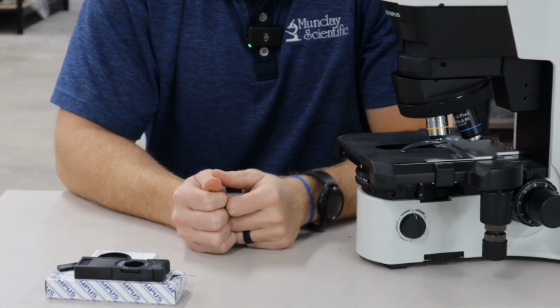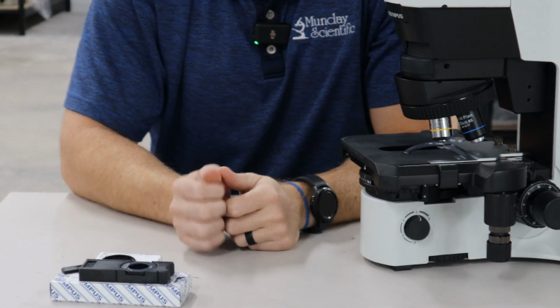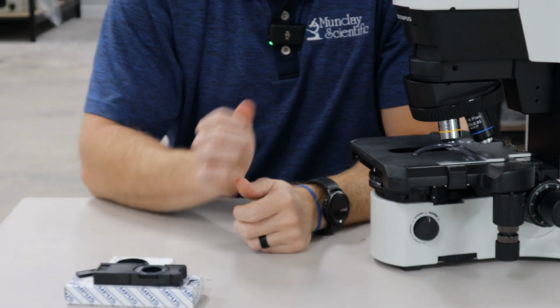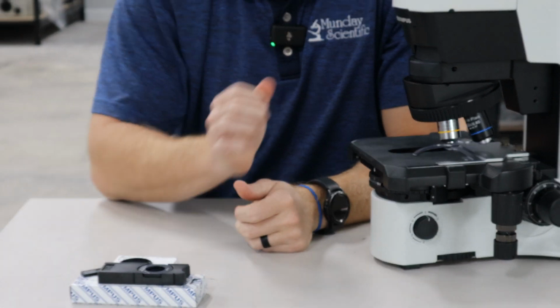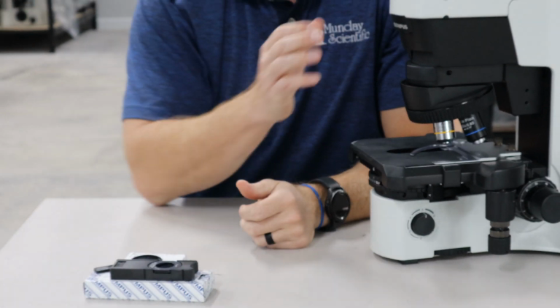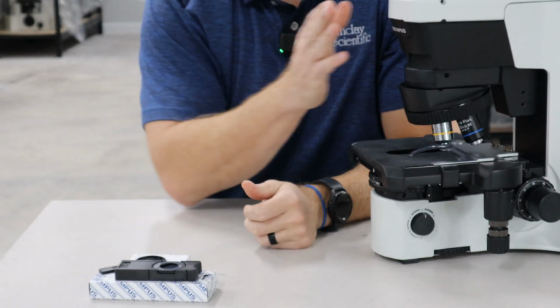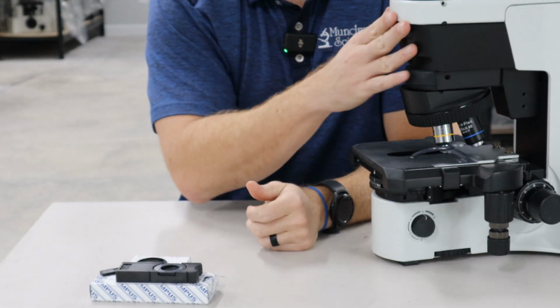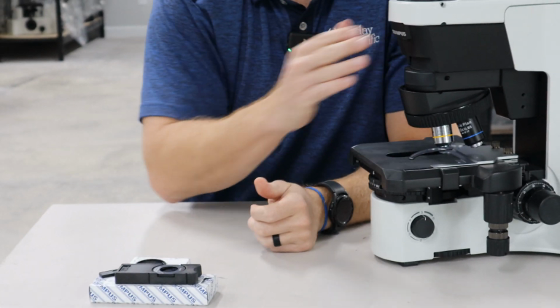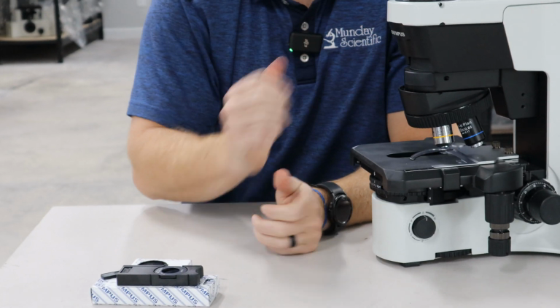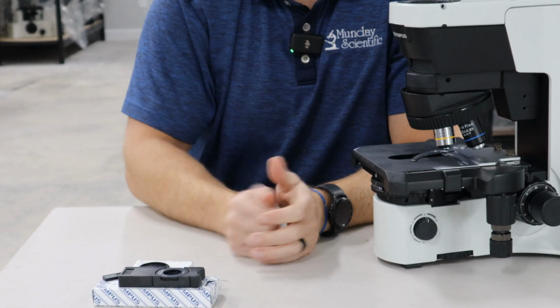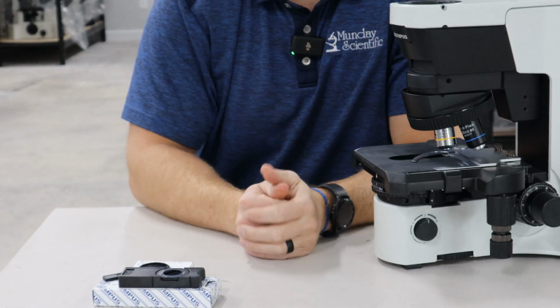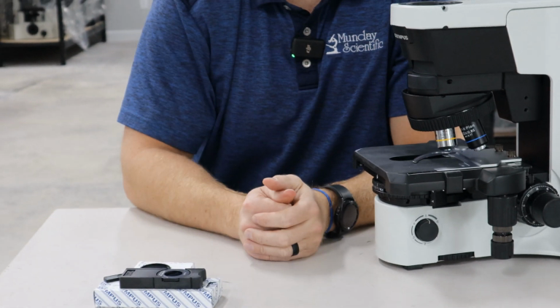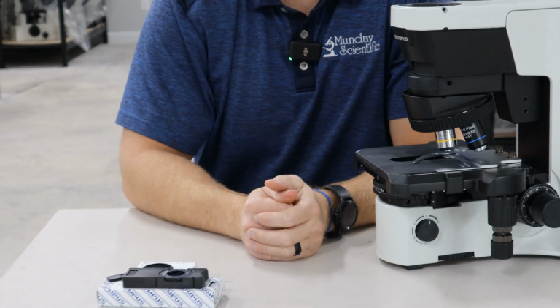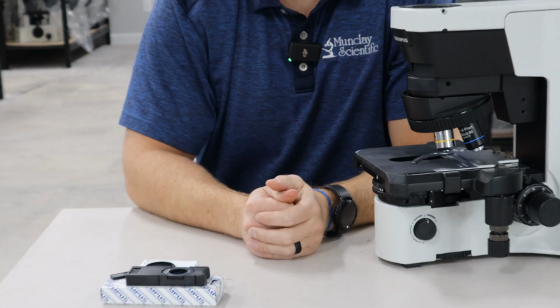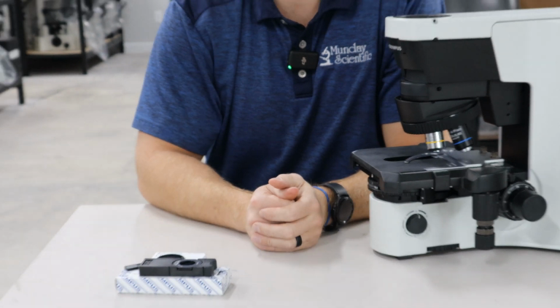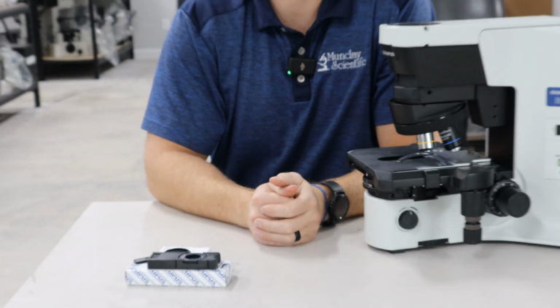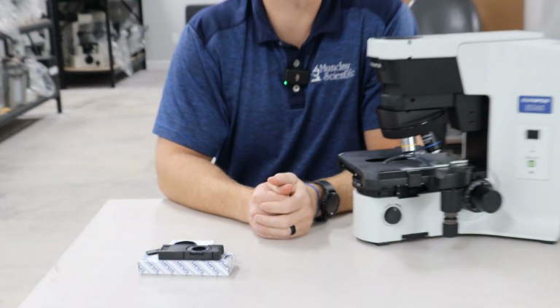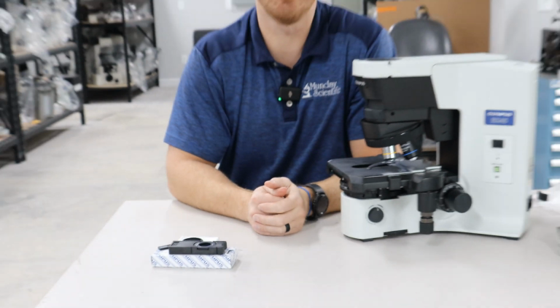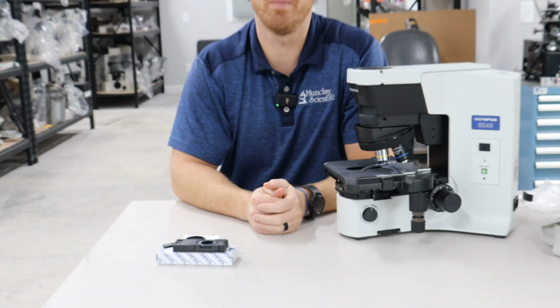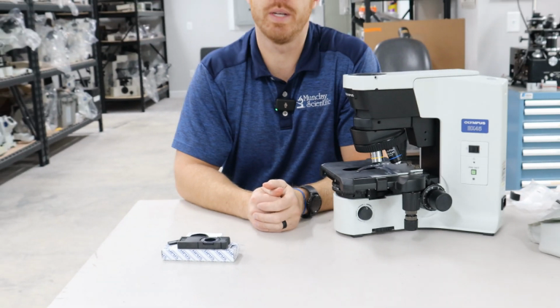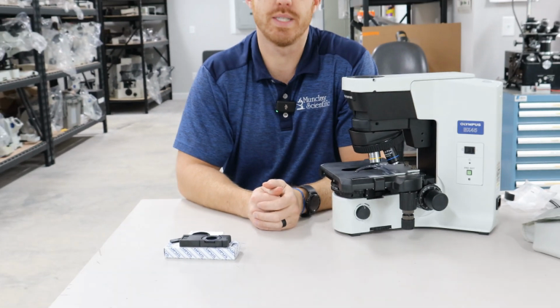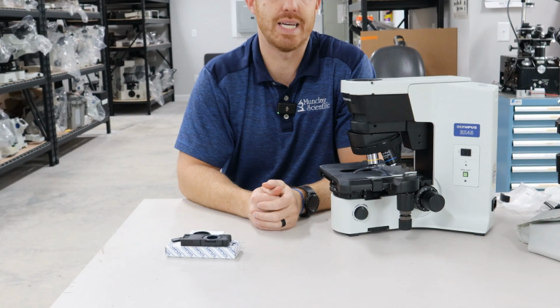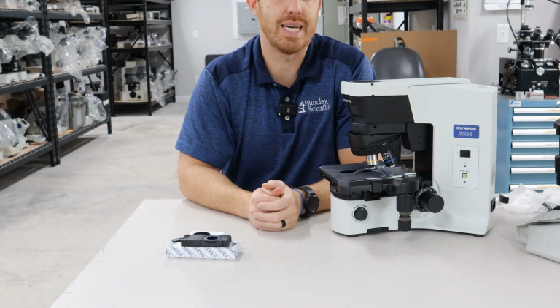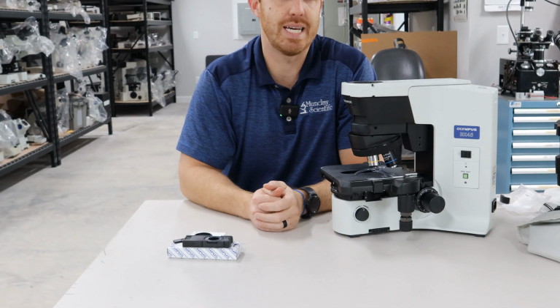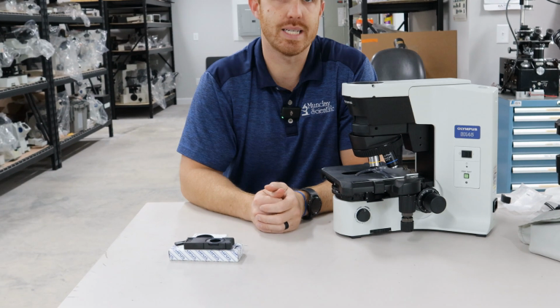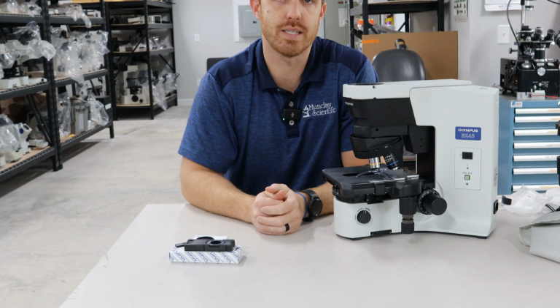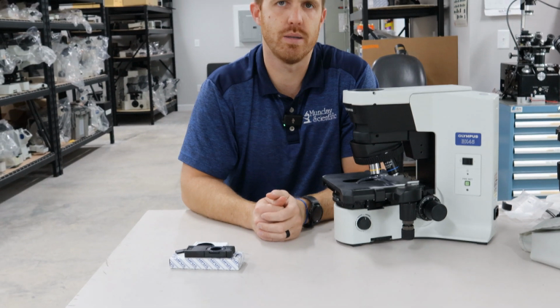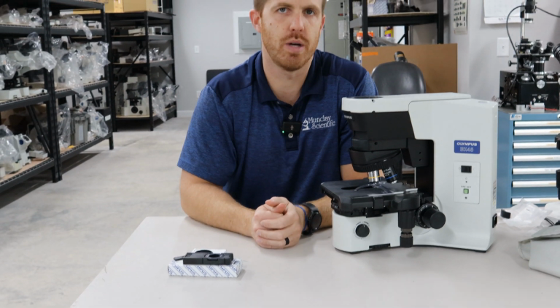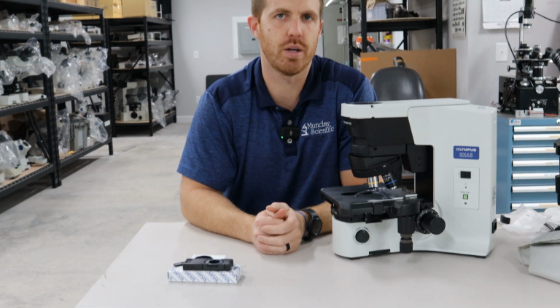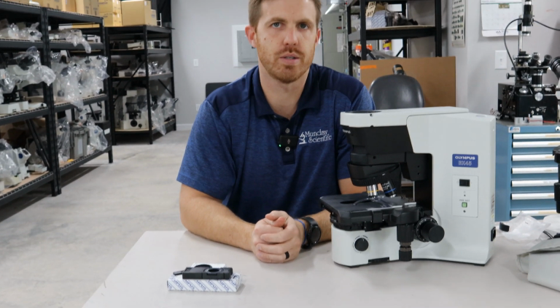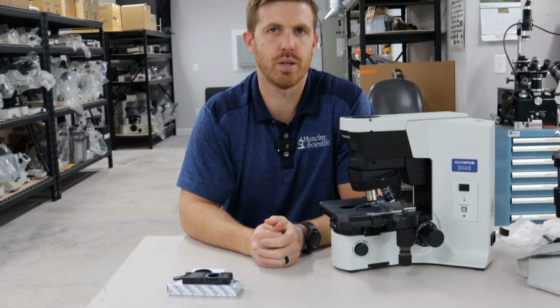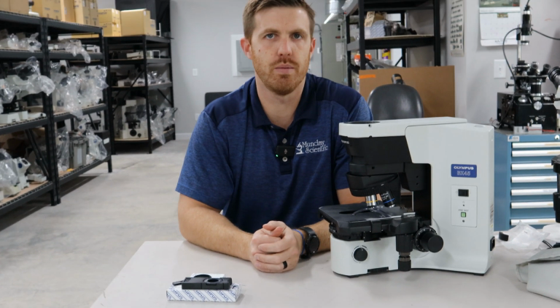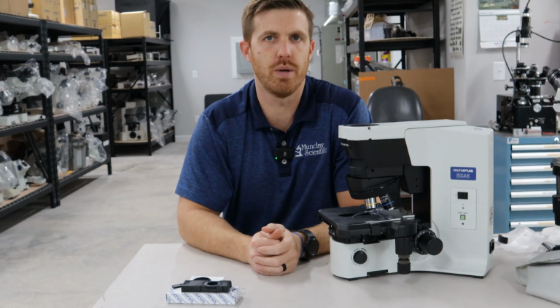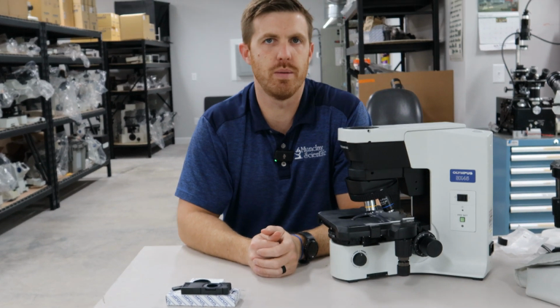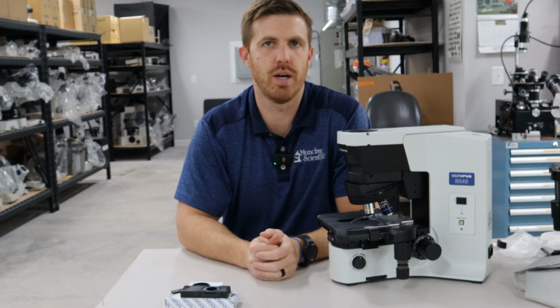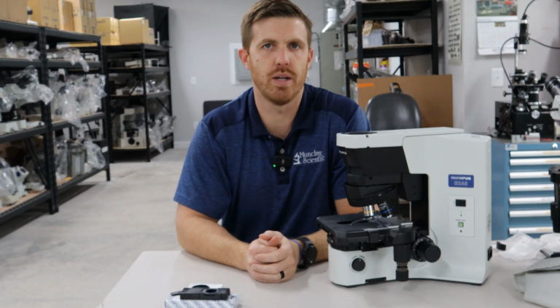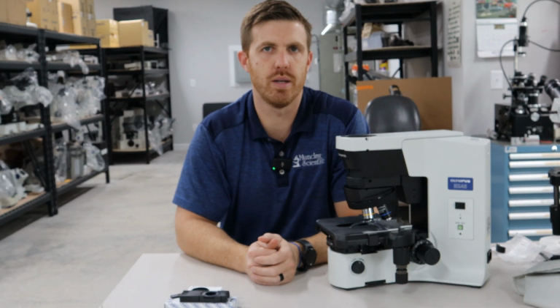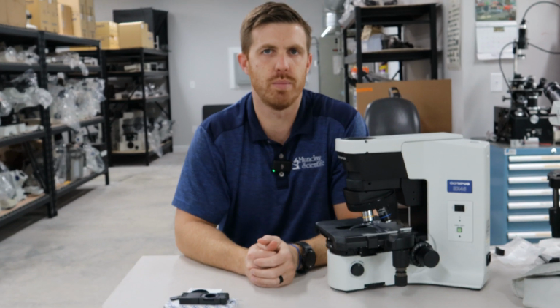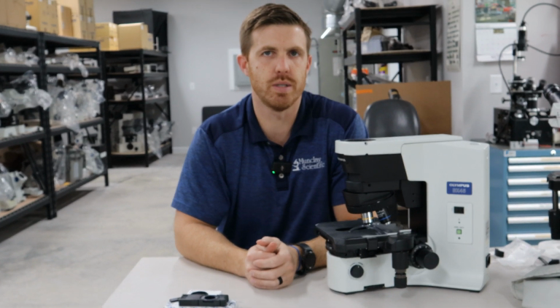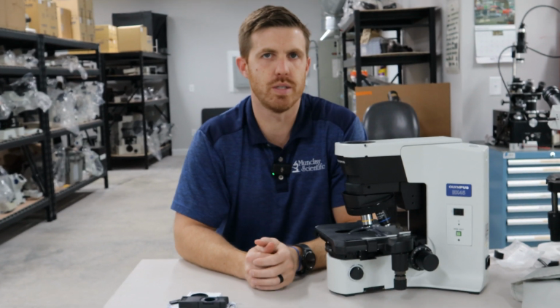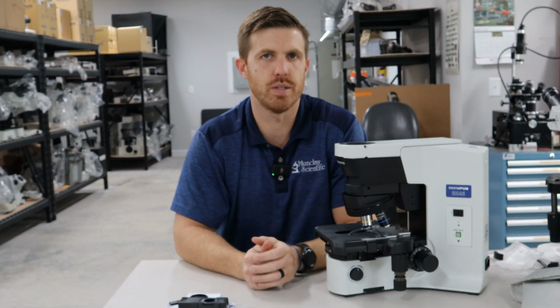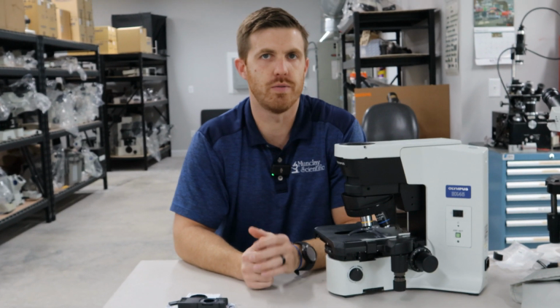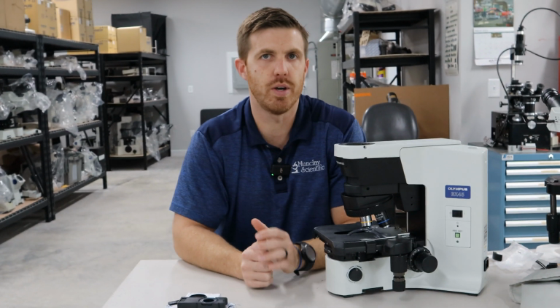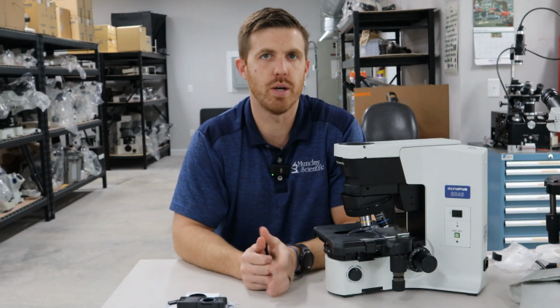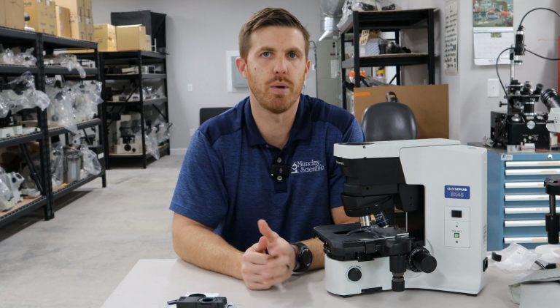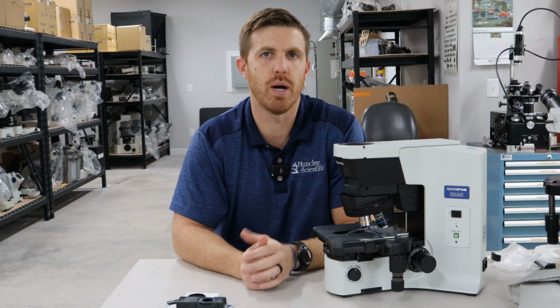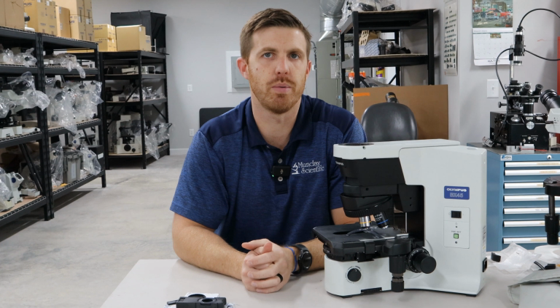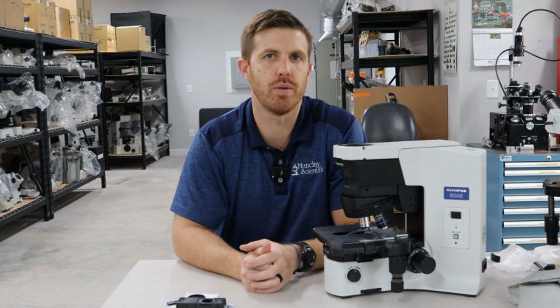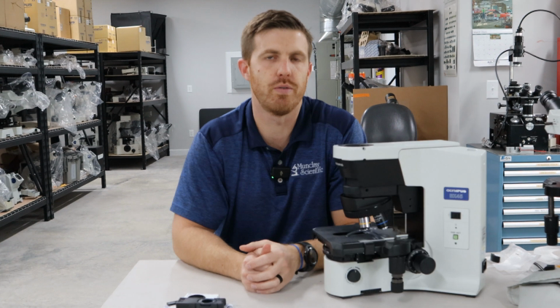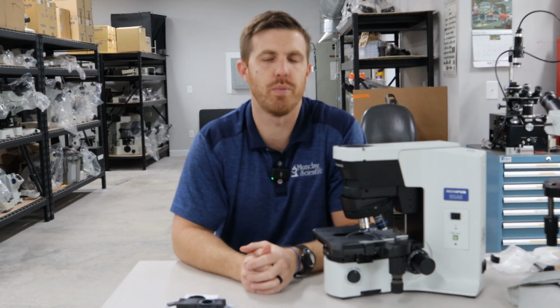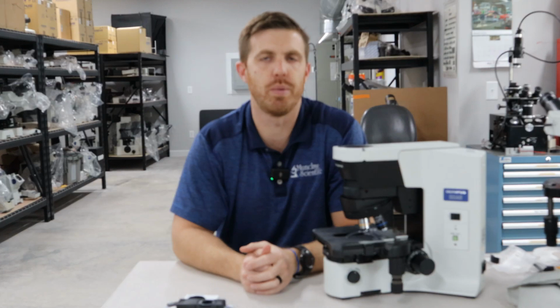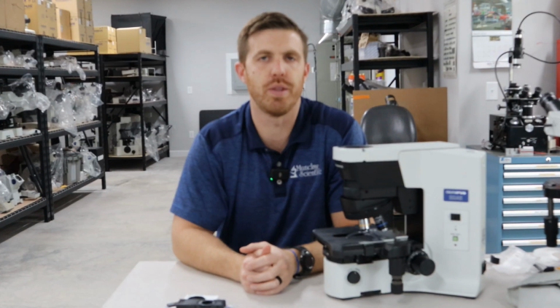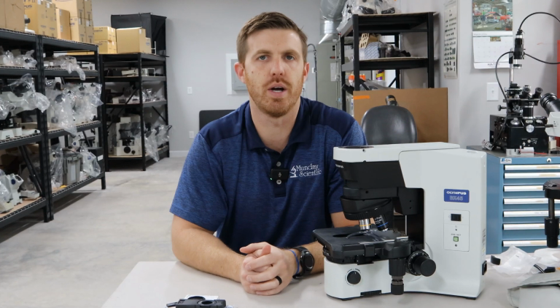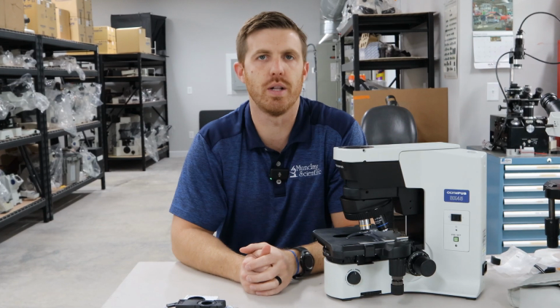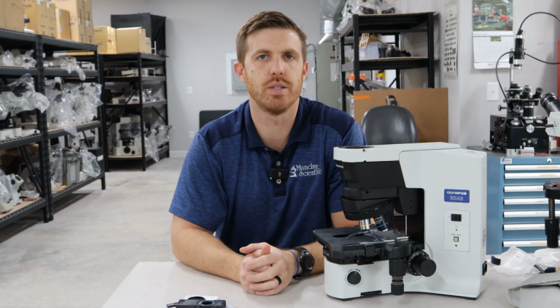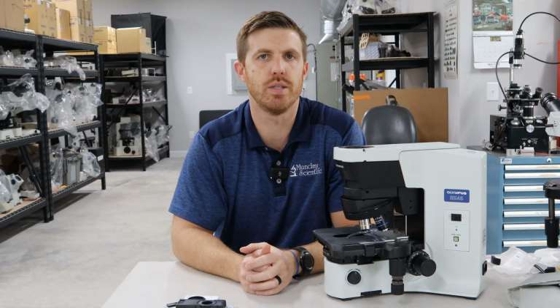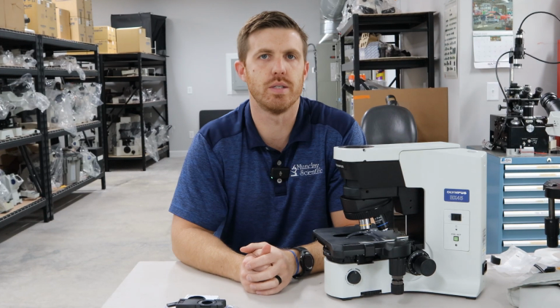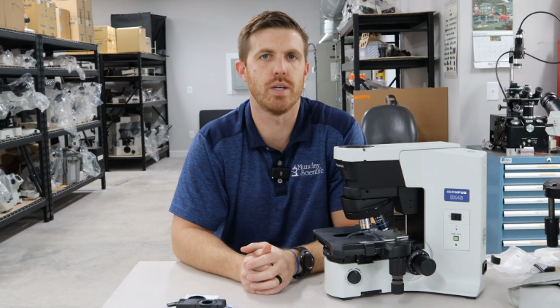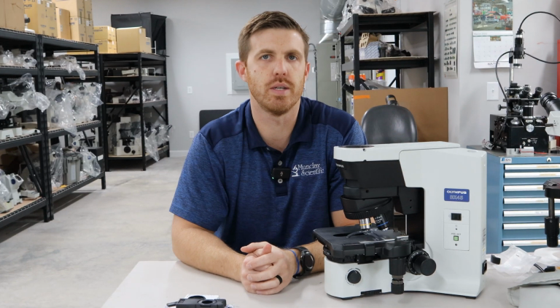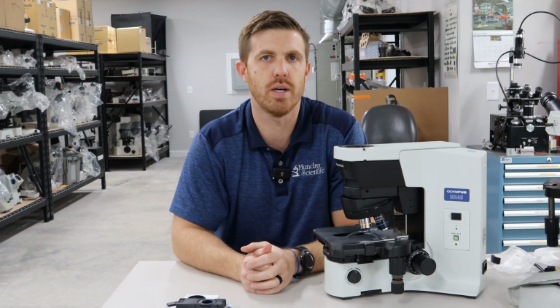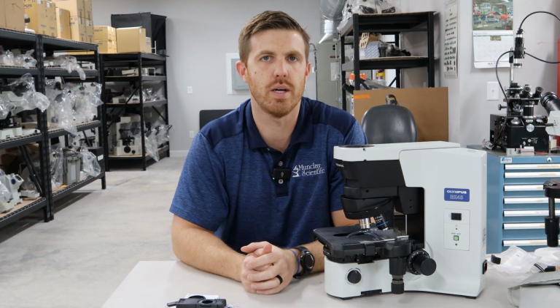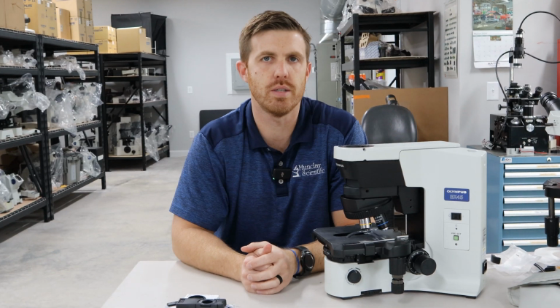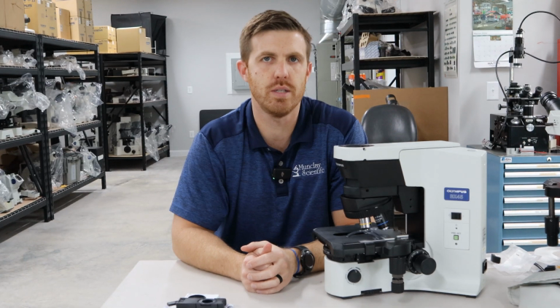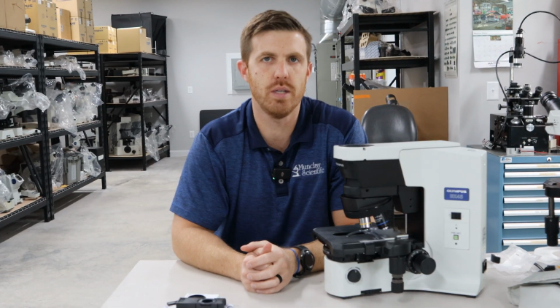This is the BX45 microscope. It's an excellent microscope made by Olympus. It's very popular for pathology and cytology.